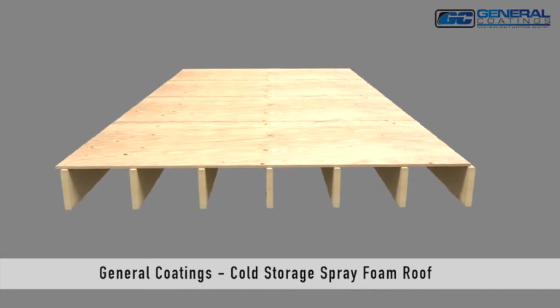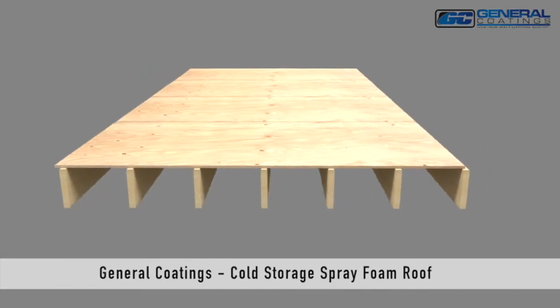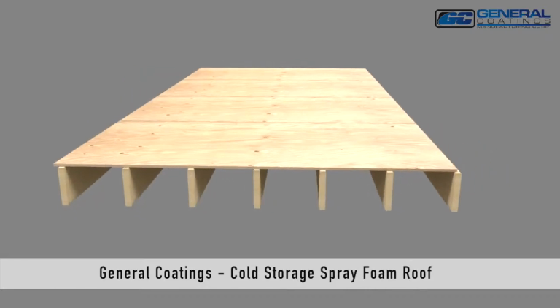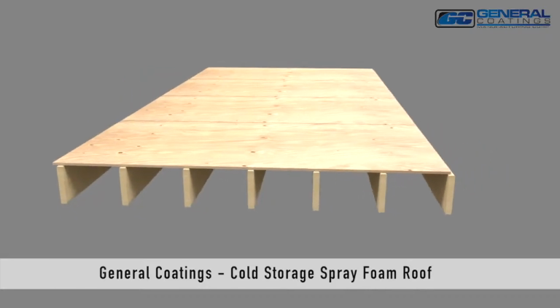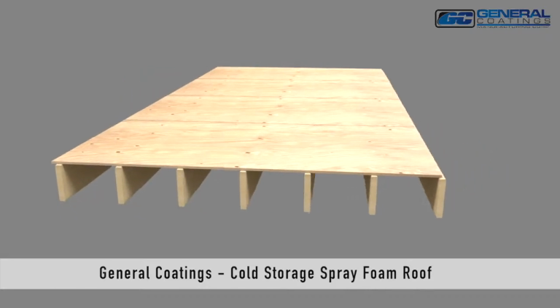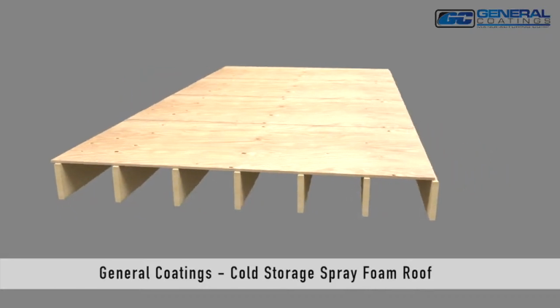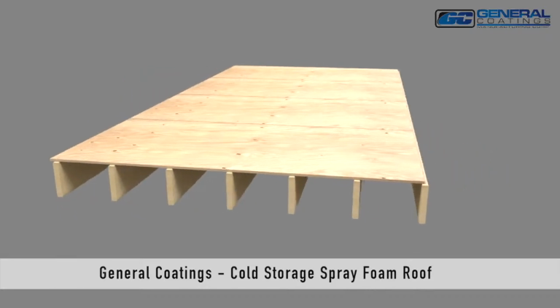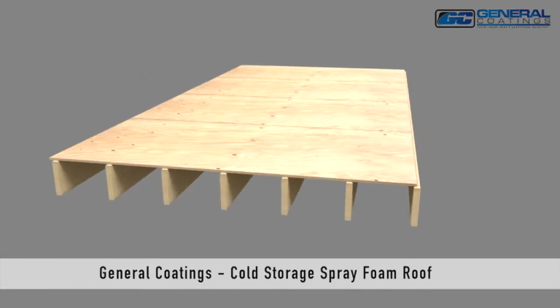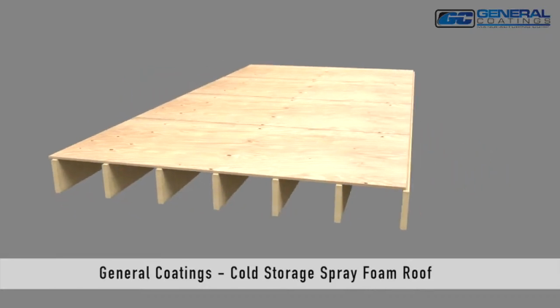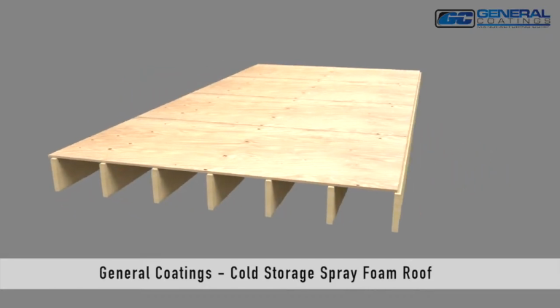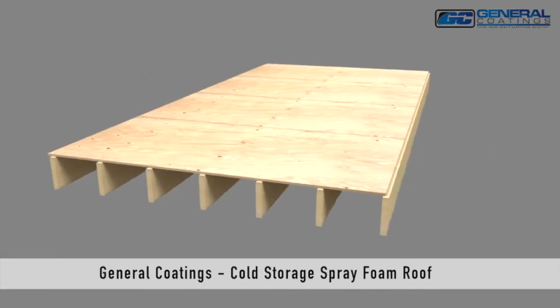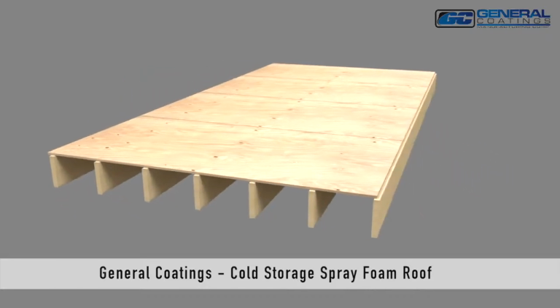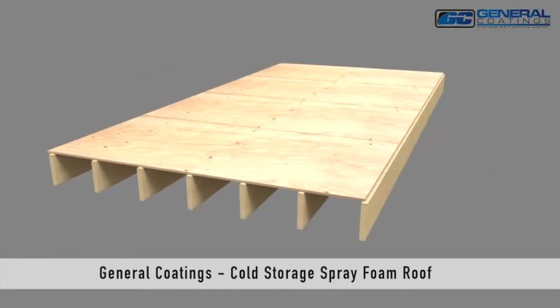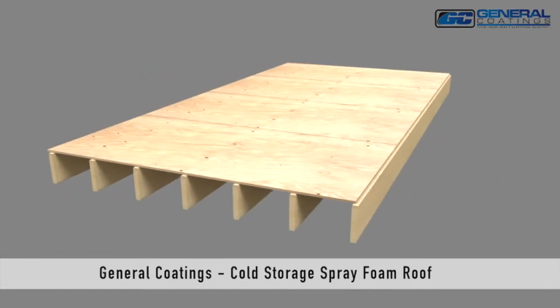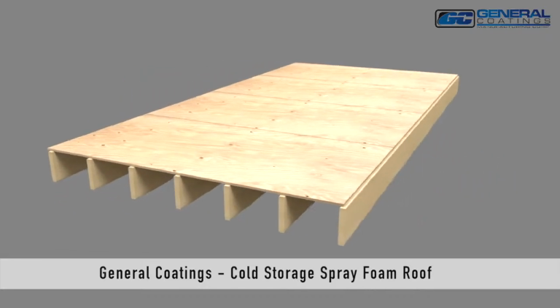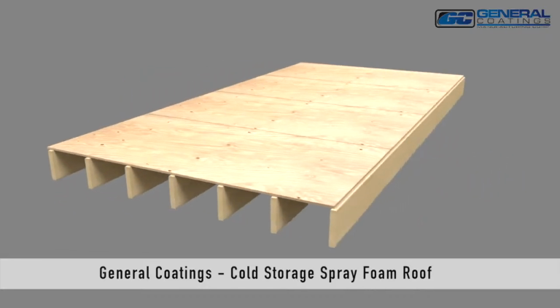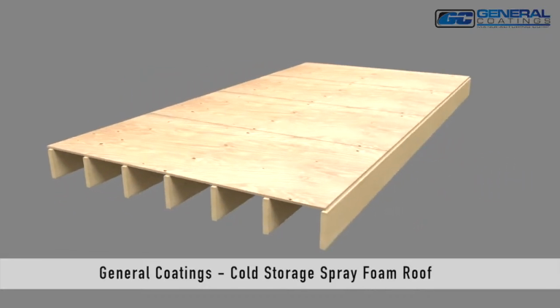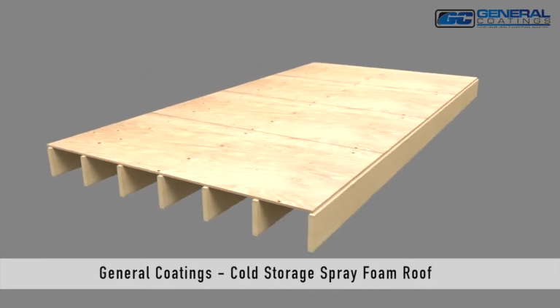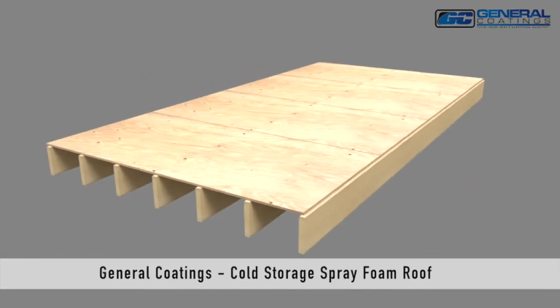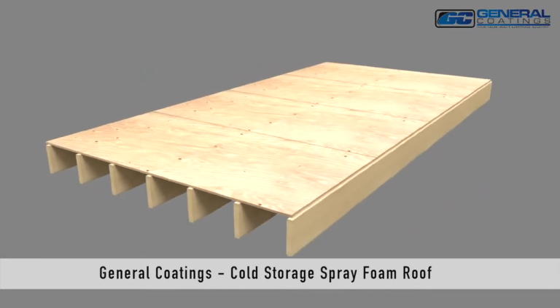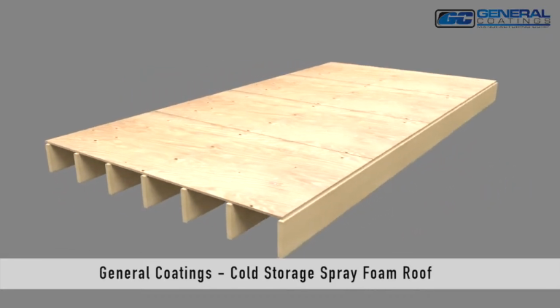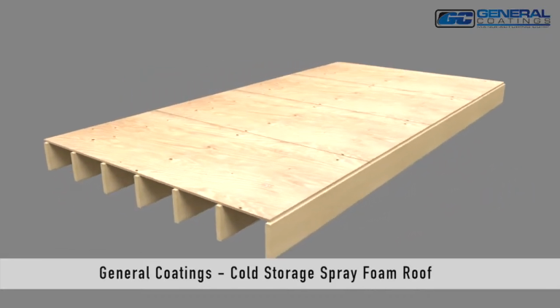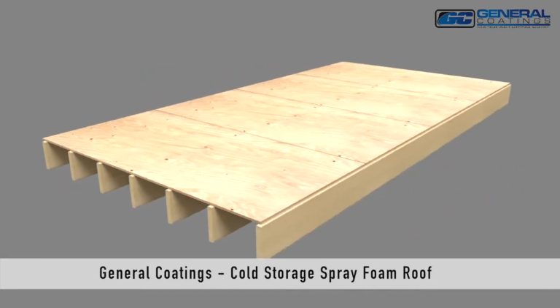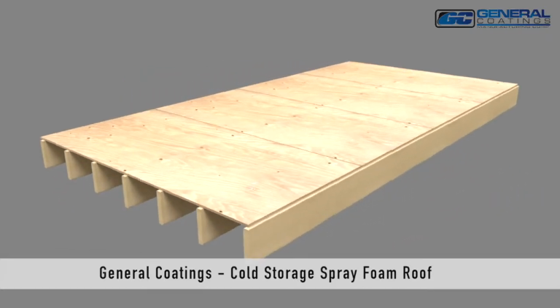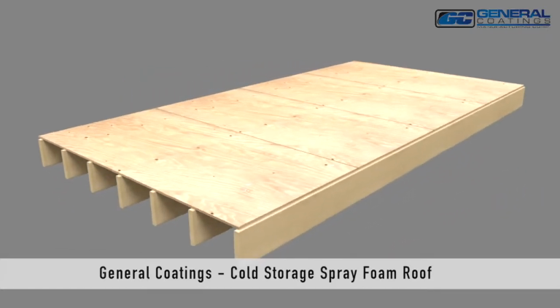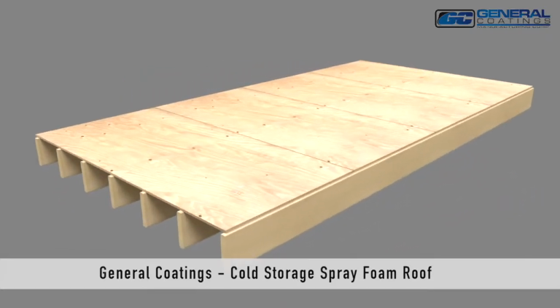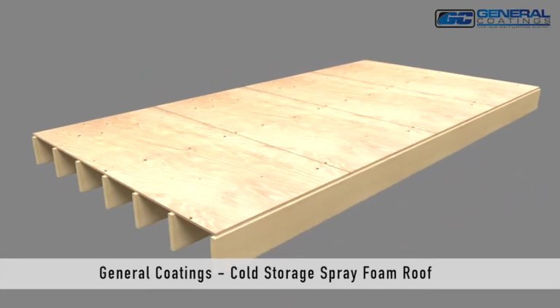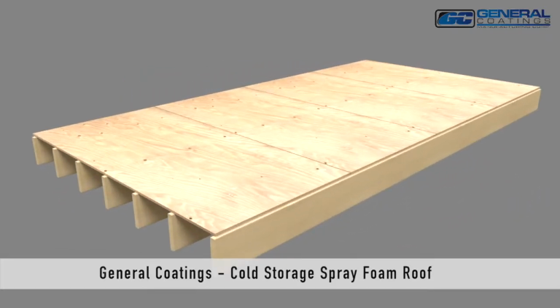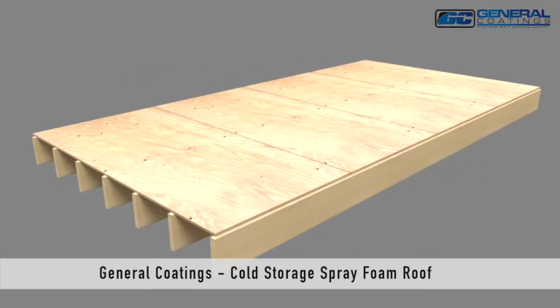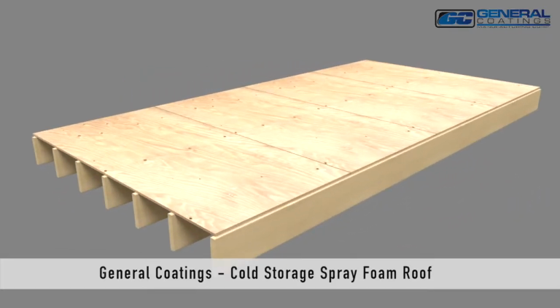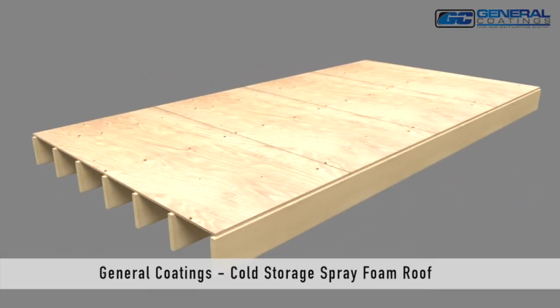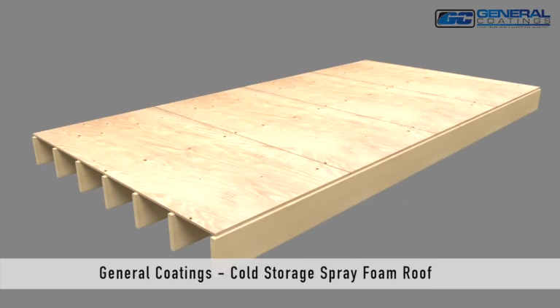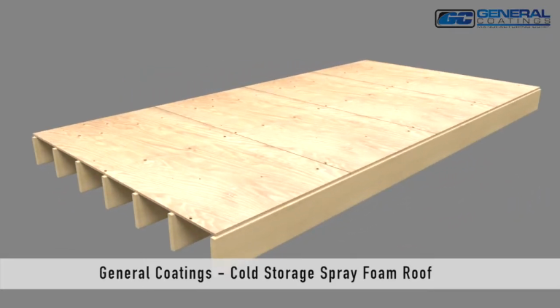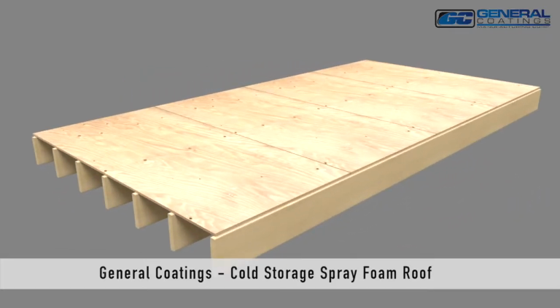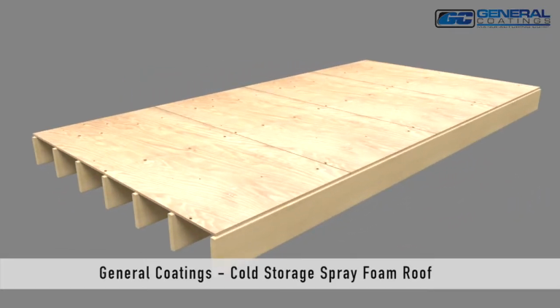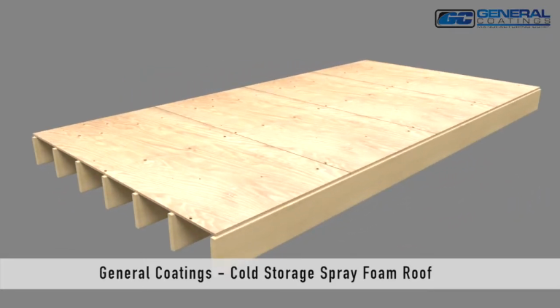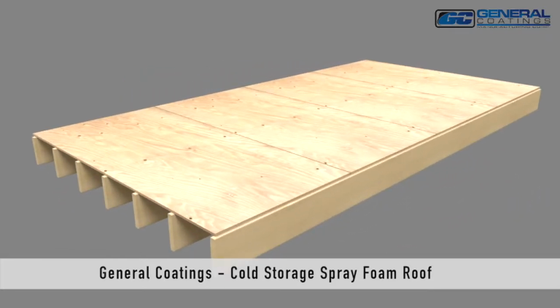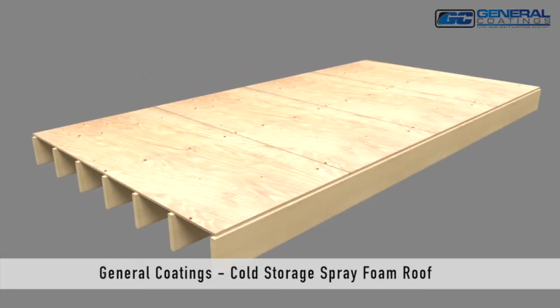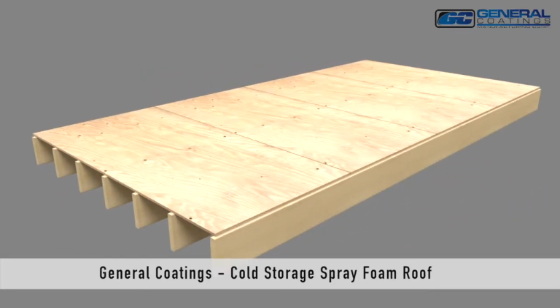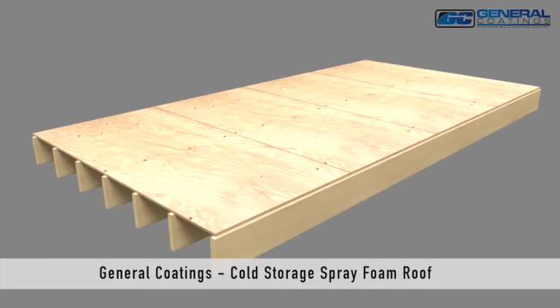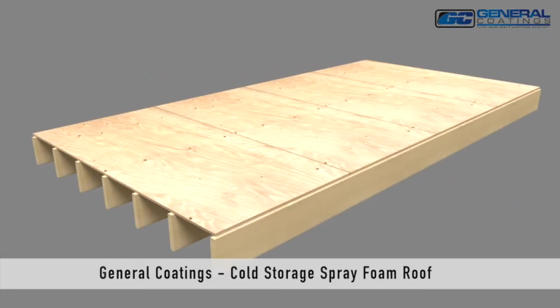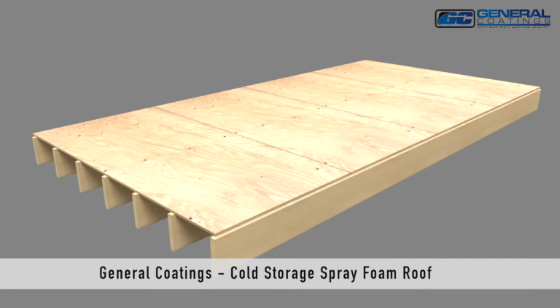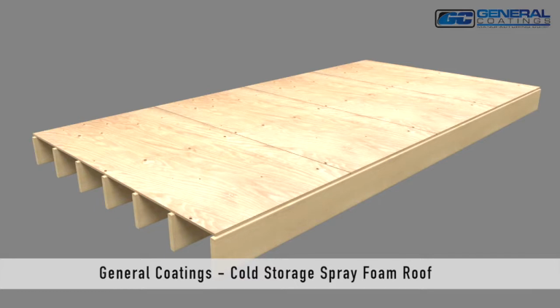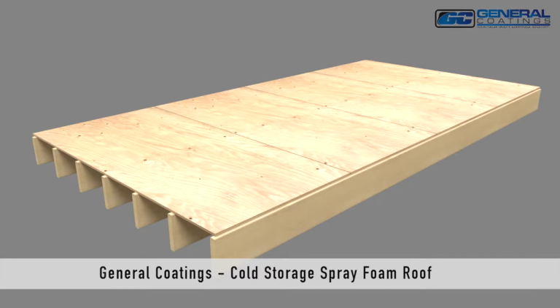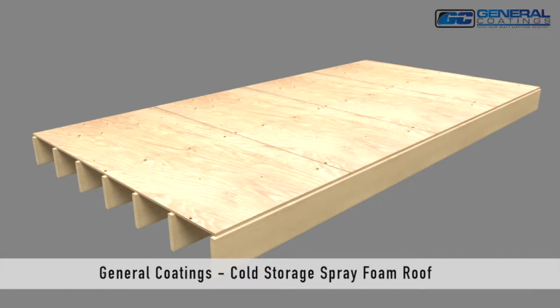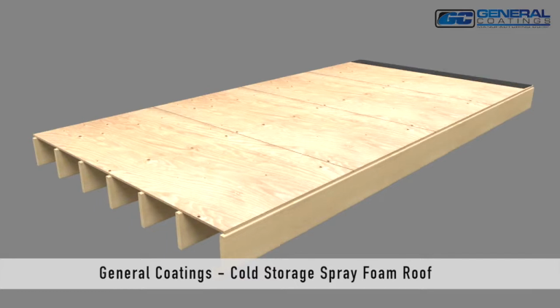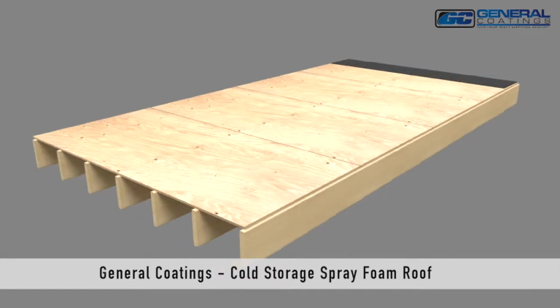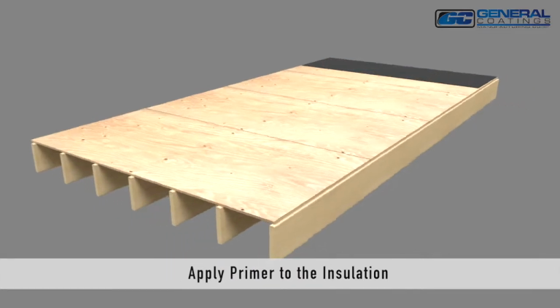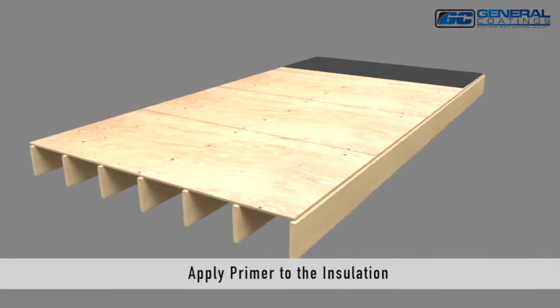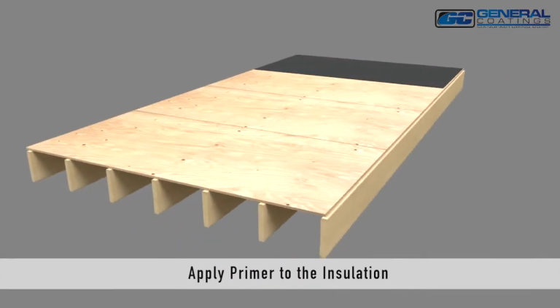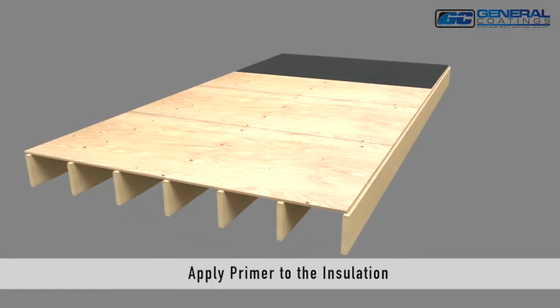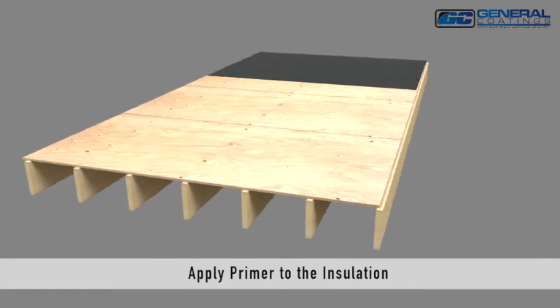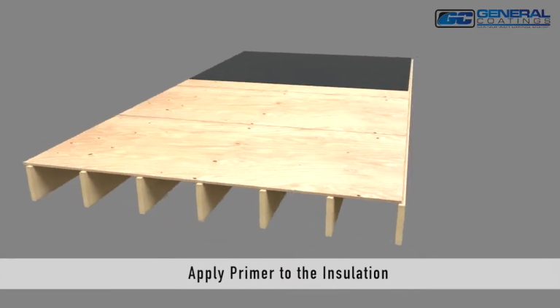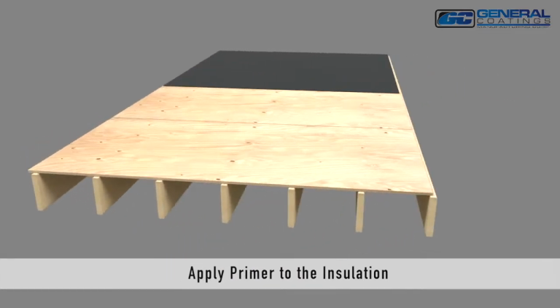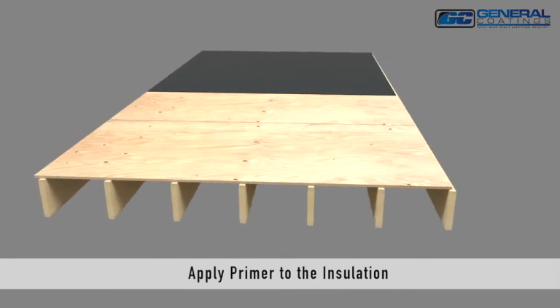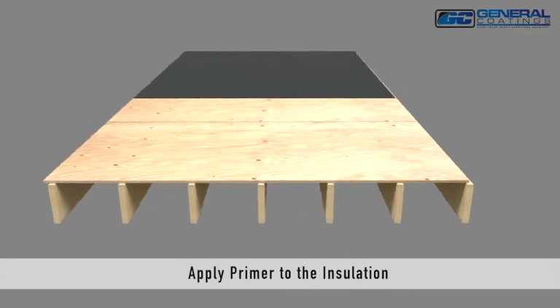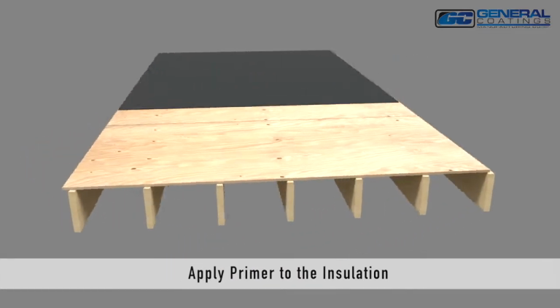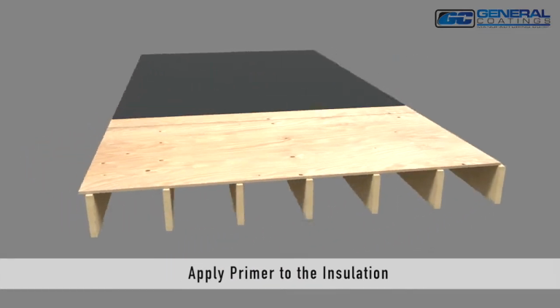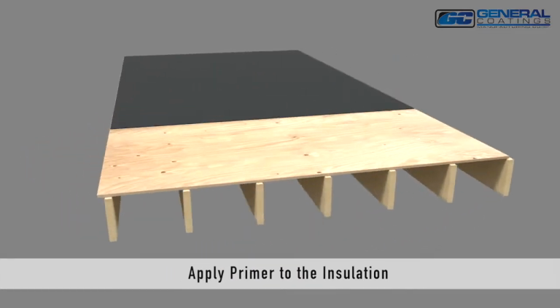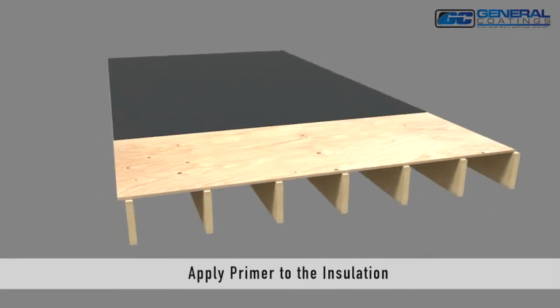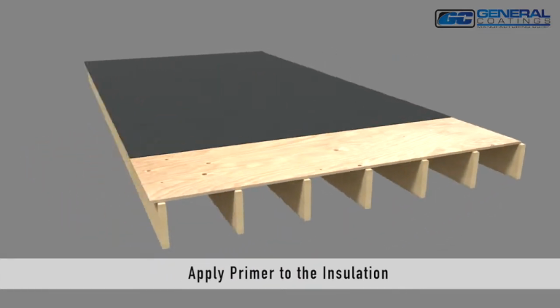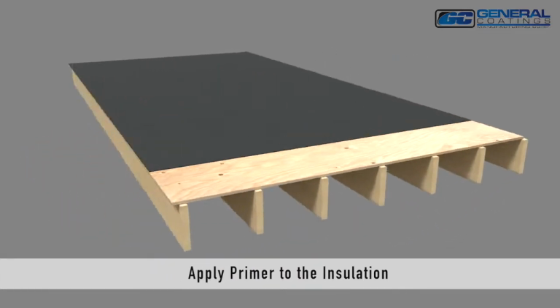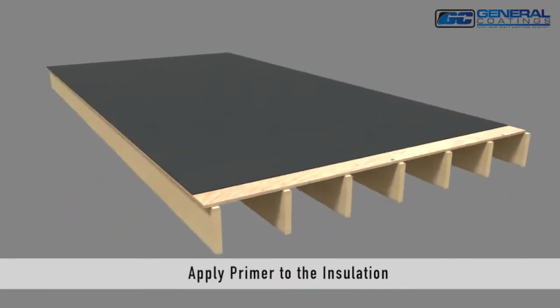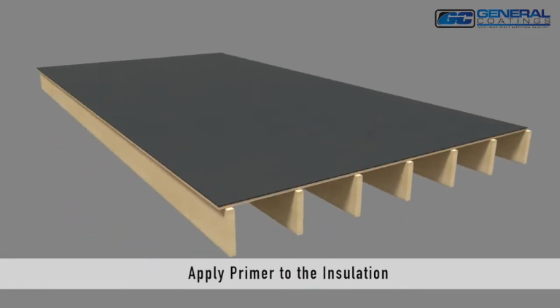General Coatings Spray Foam Roof Detailing for Cold Storage Applications. Apply primer to the roof deck.